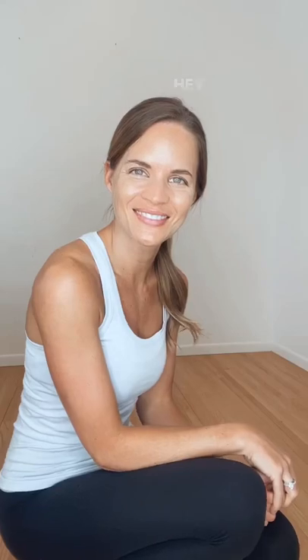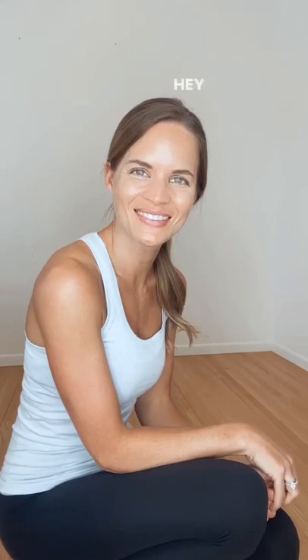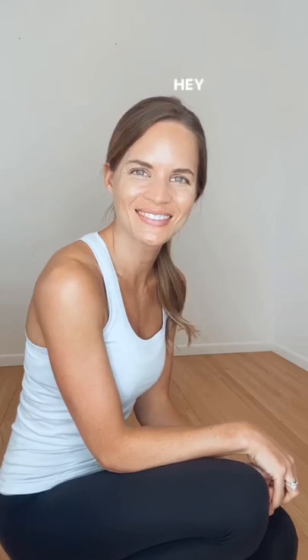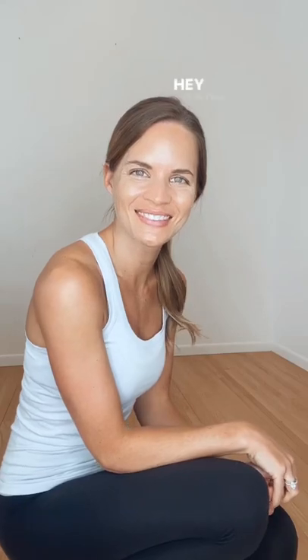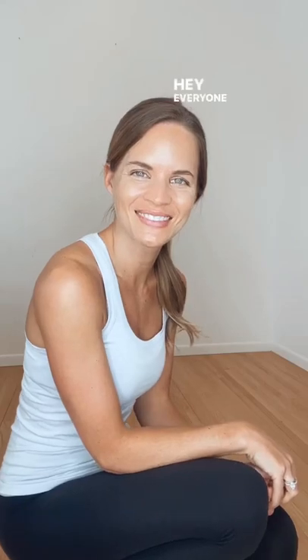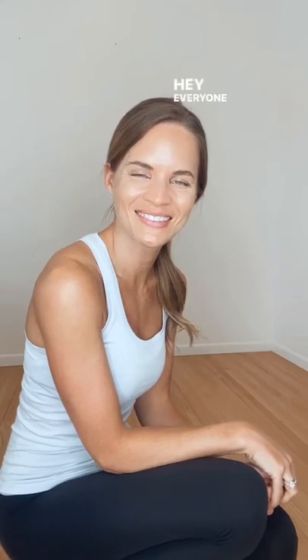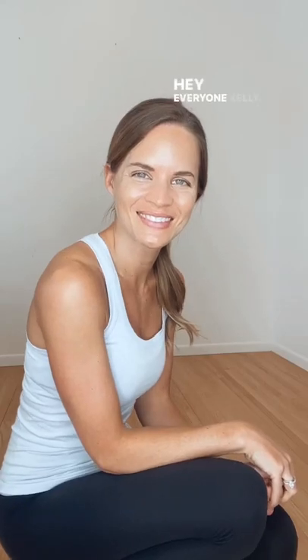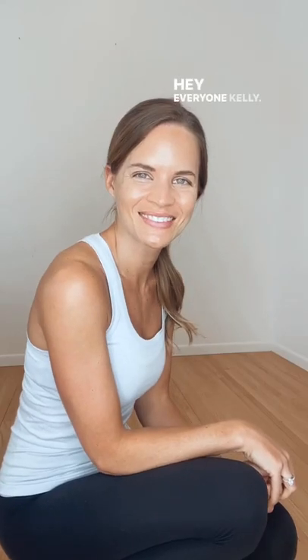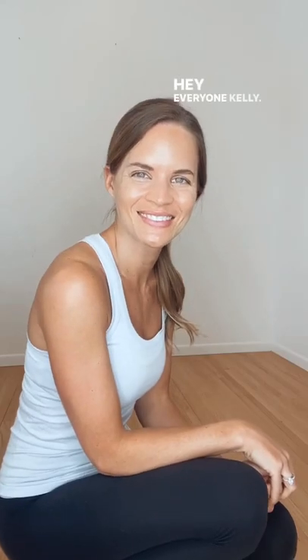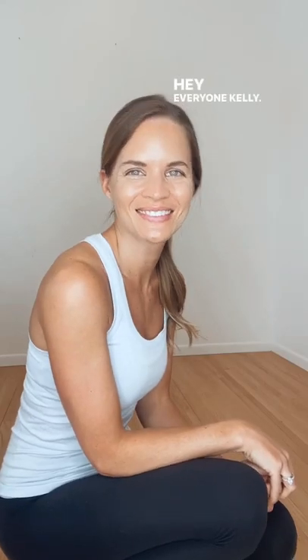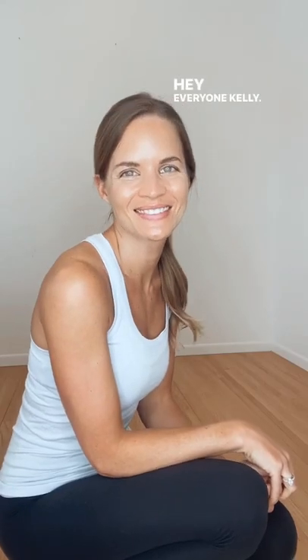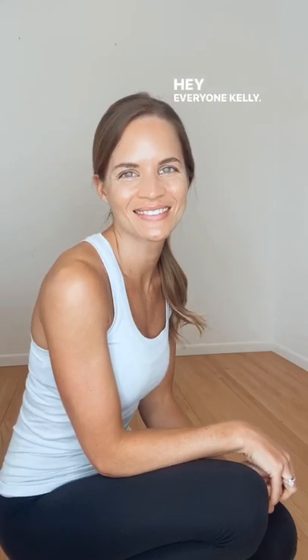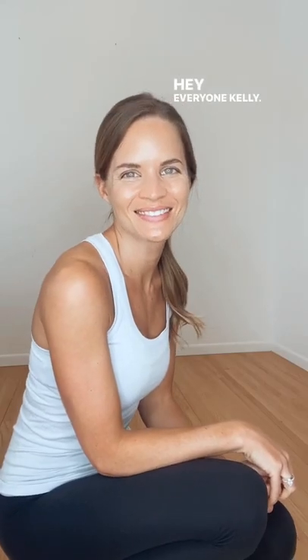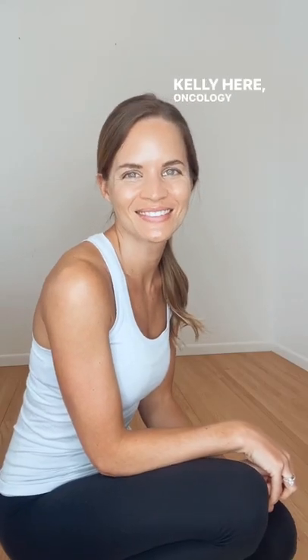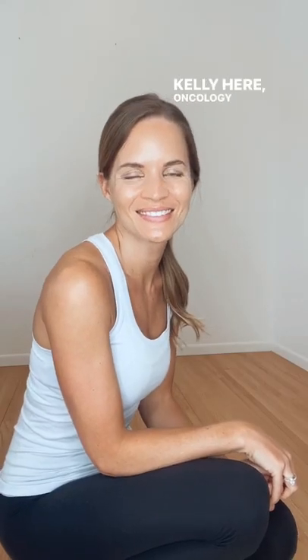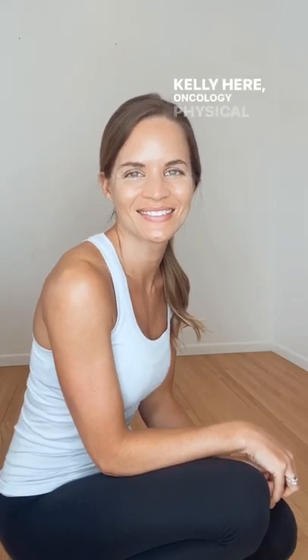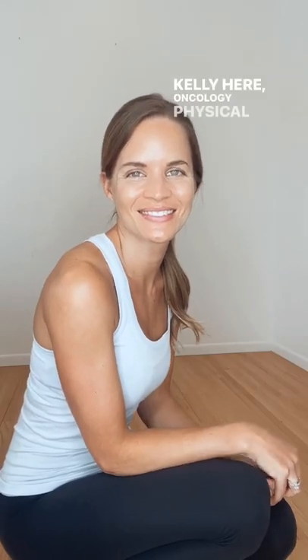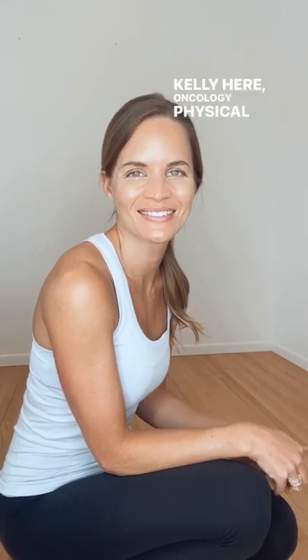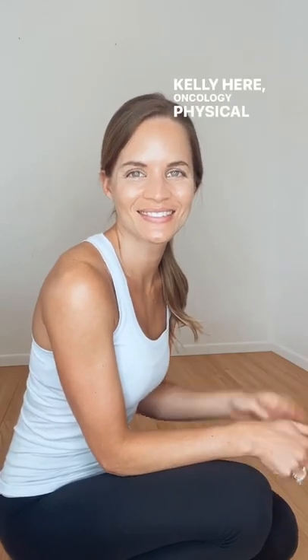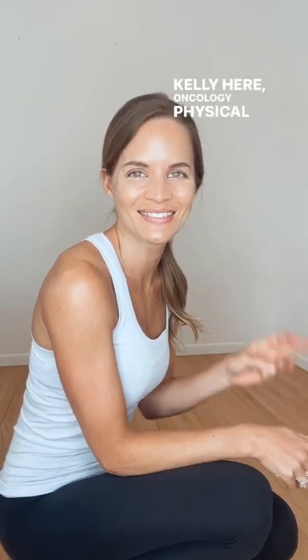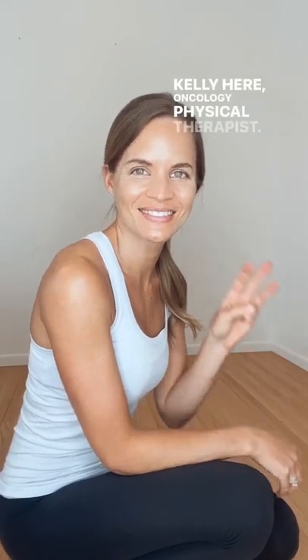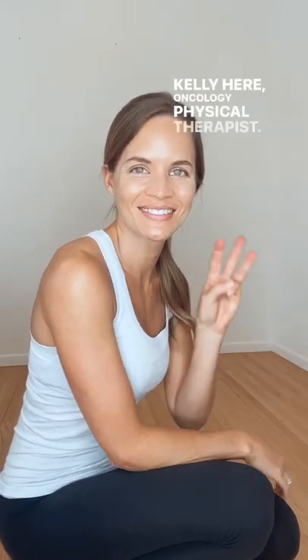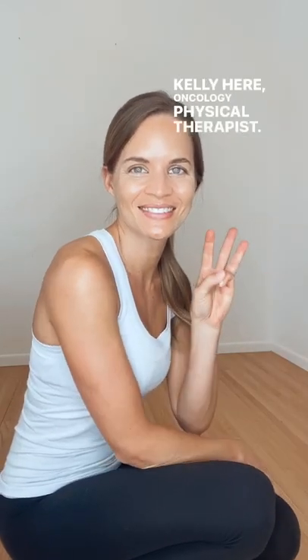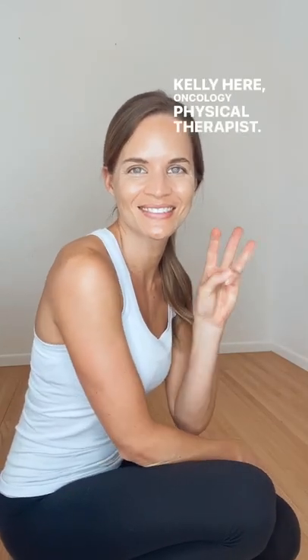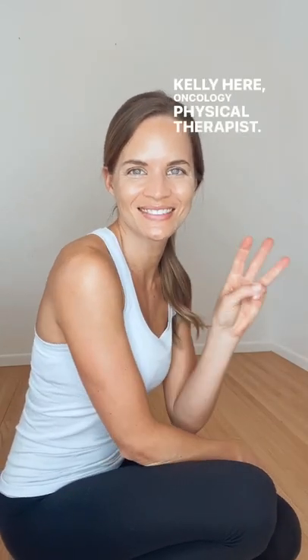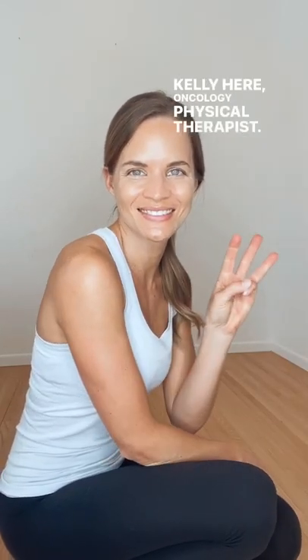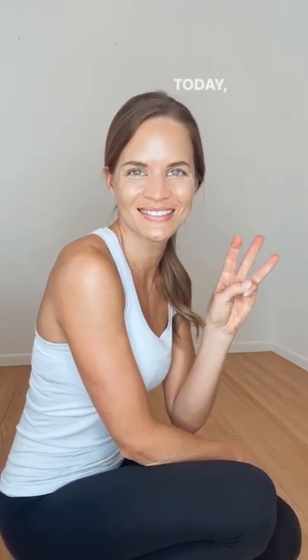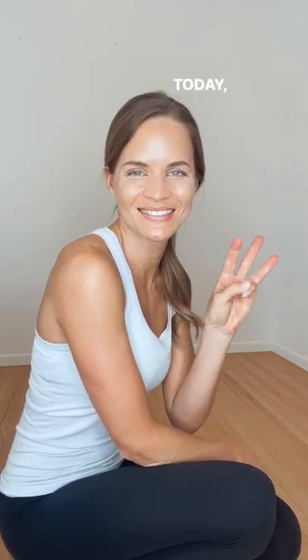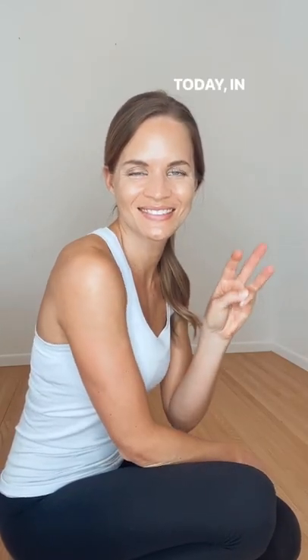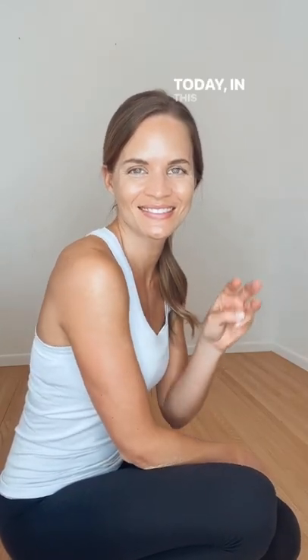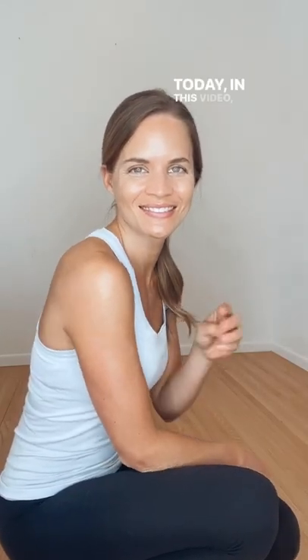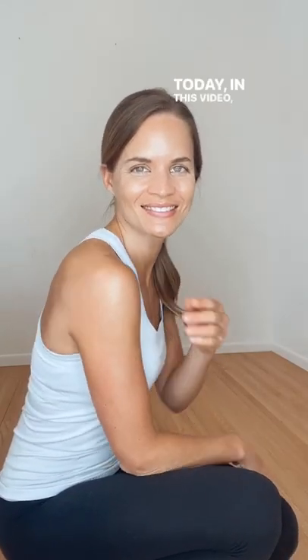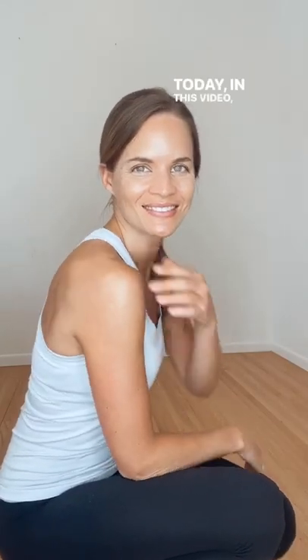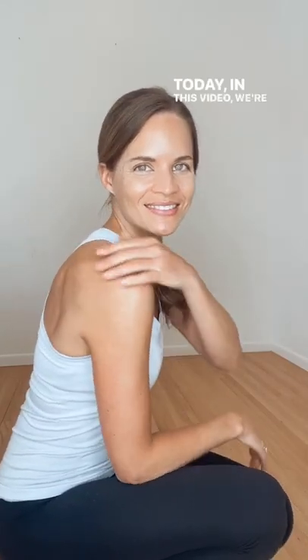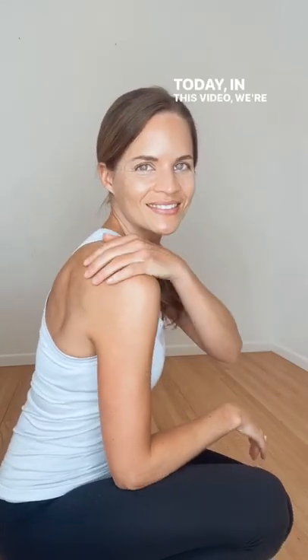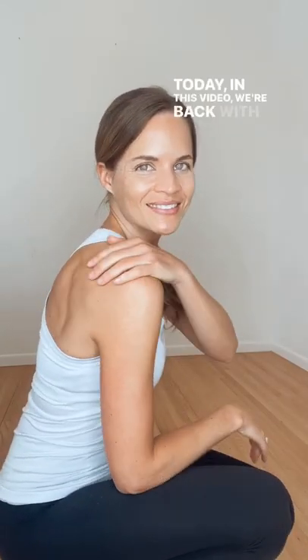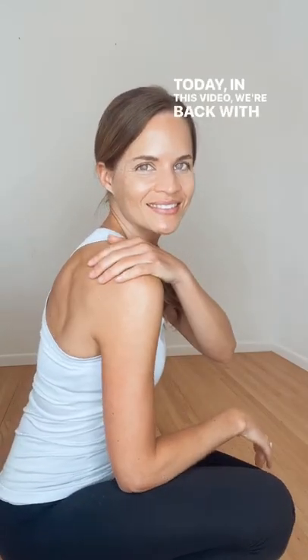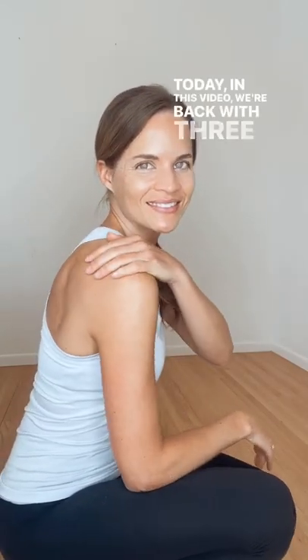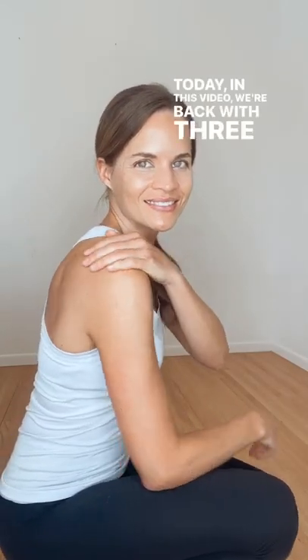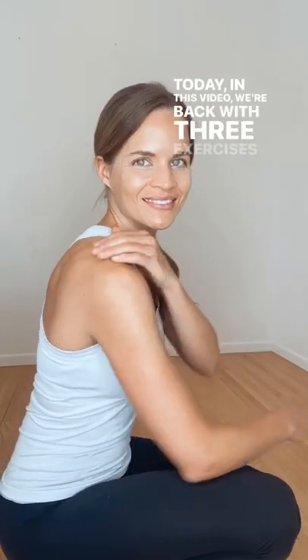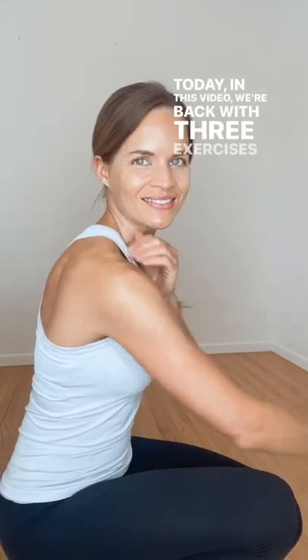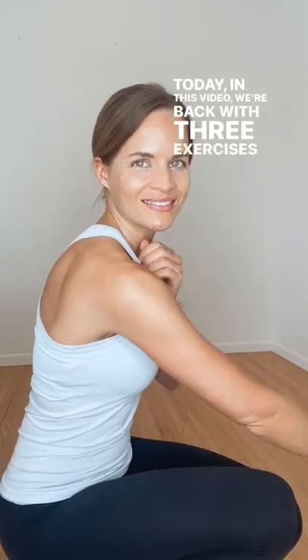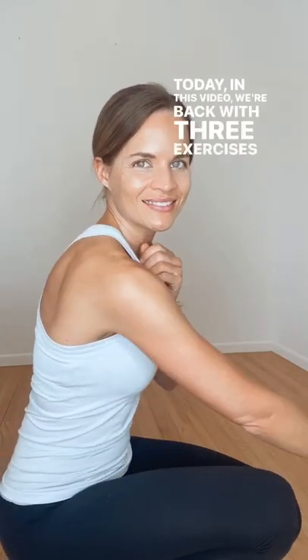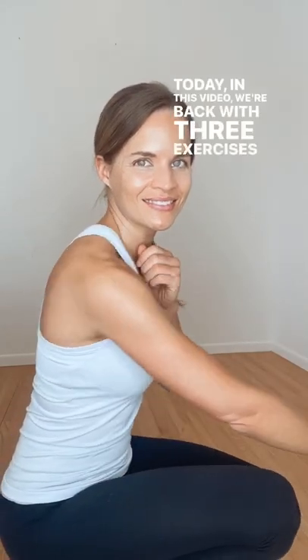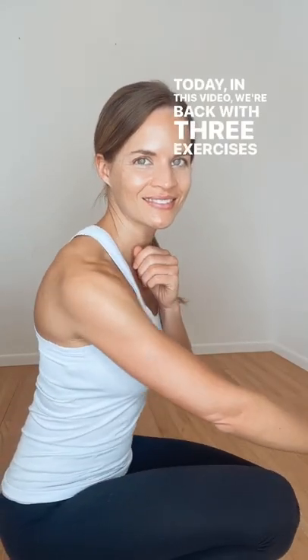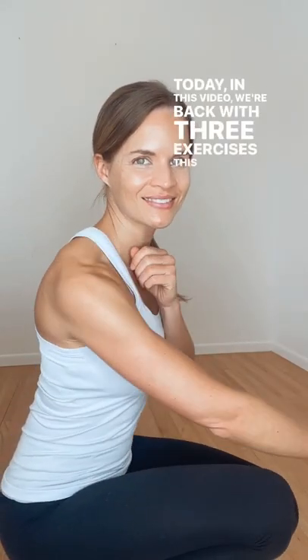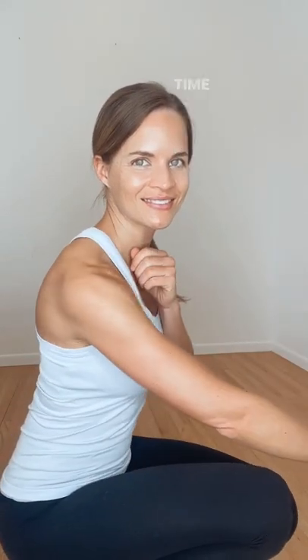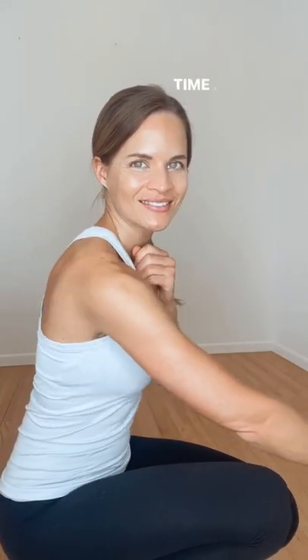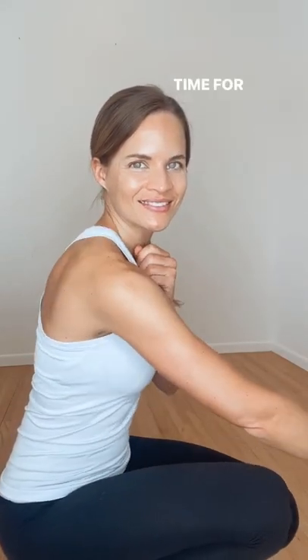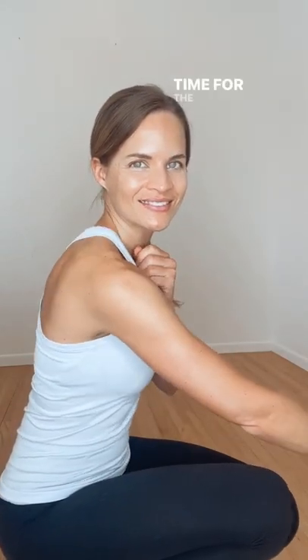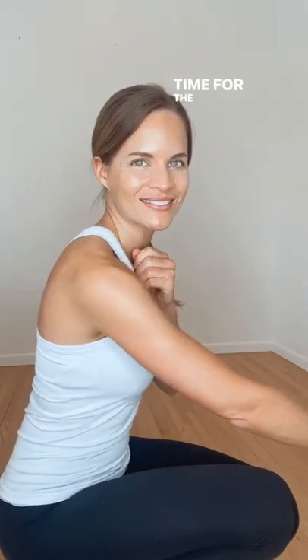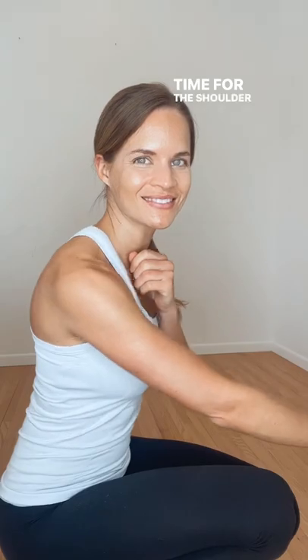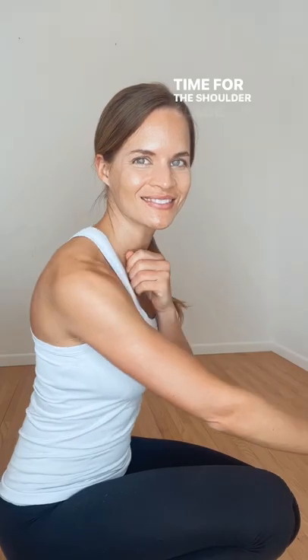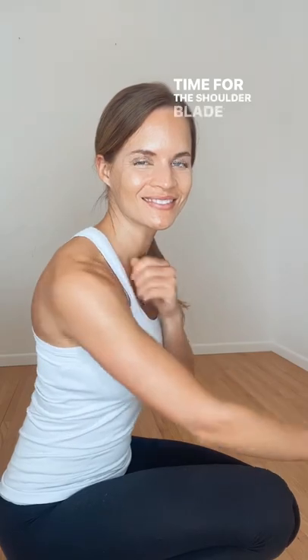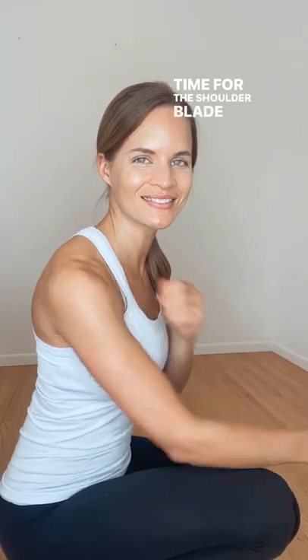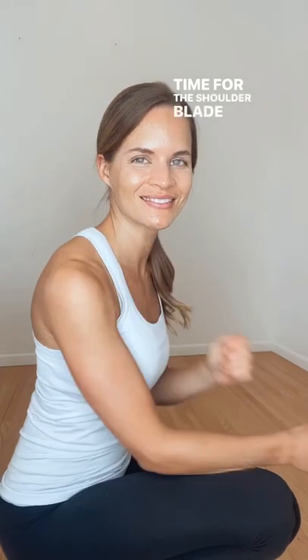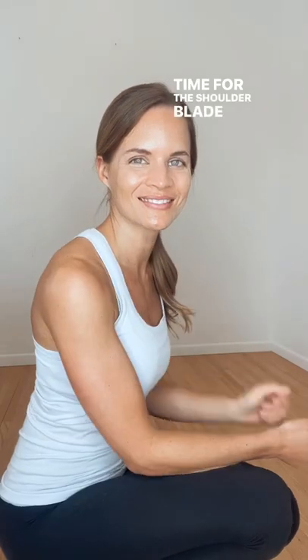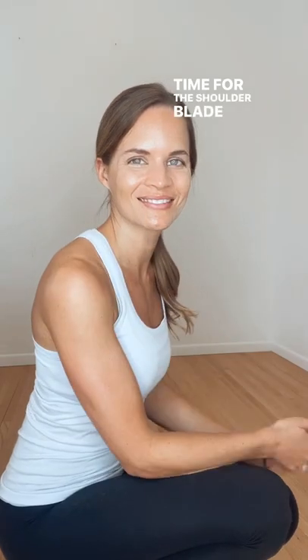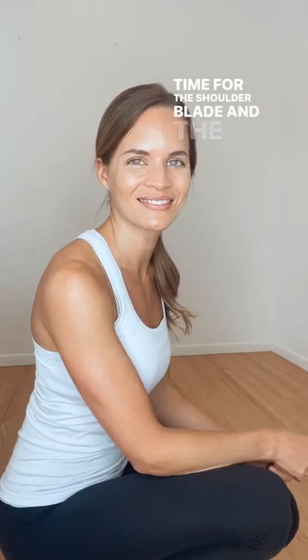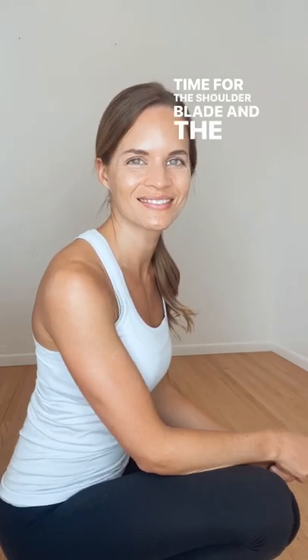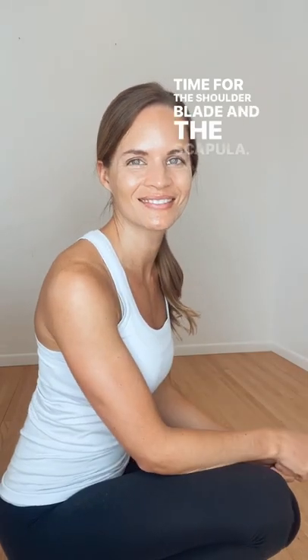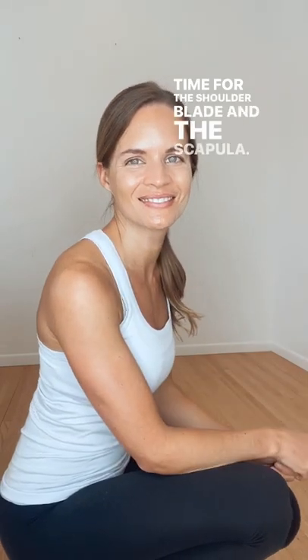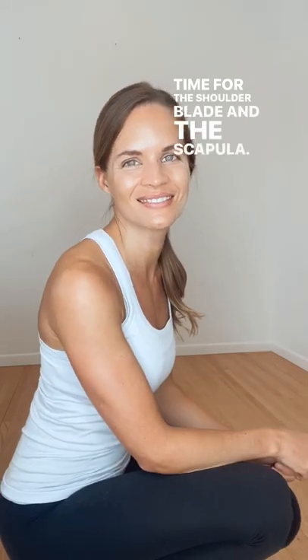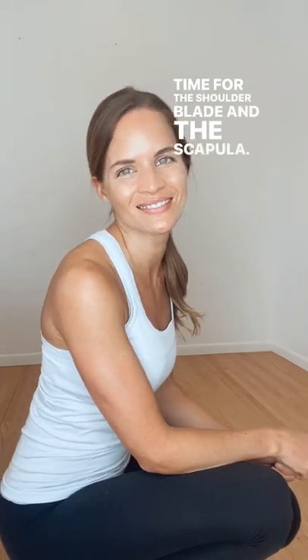Hey everyone, Kelly here, oncology physical therapist. Today in this video we're back with three exercises, this time for the shoulder blade and the scapula.